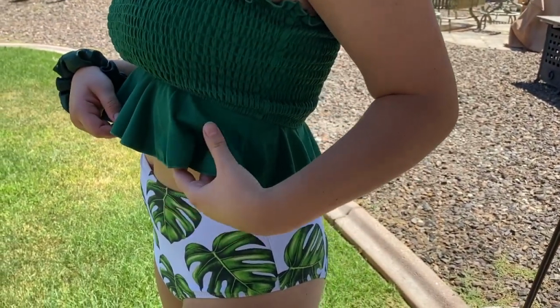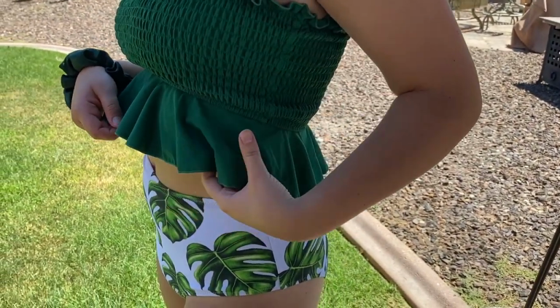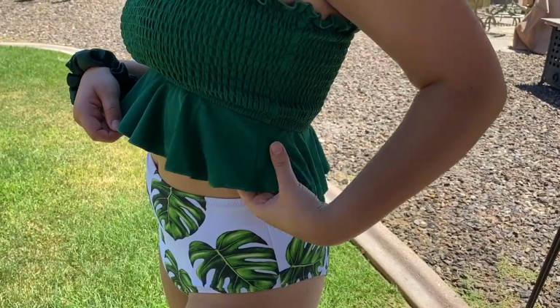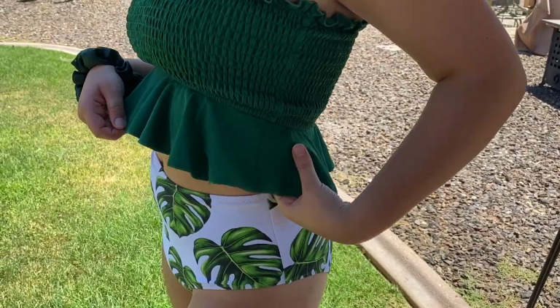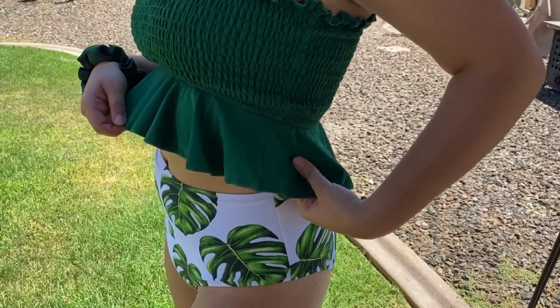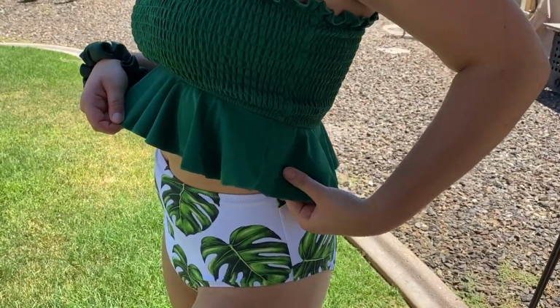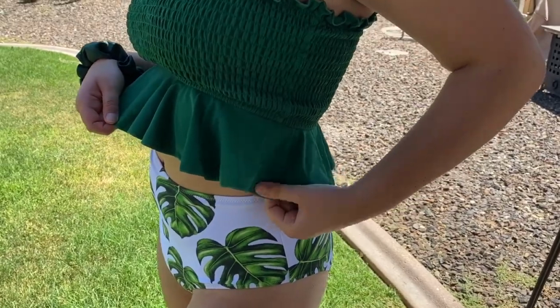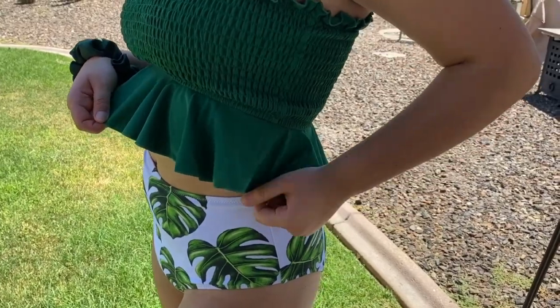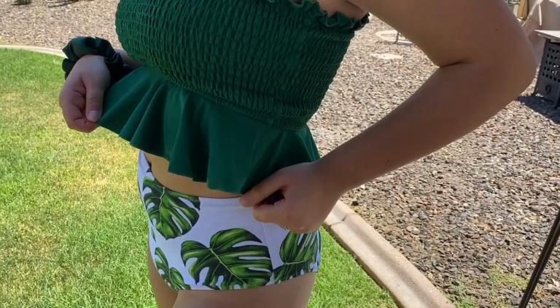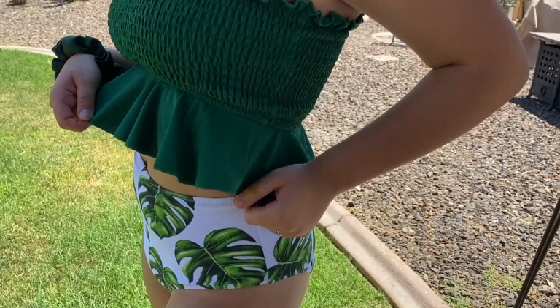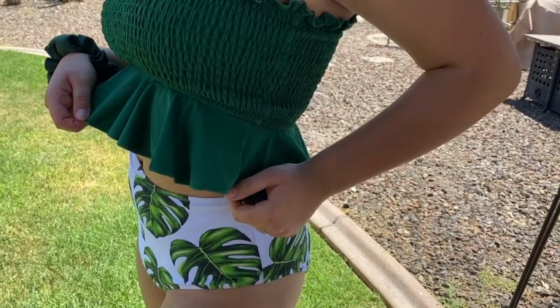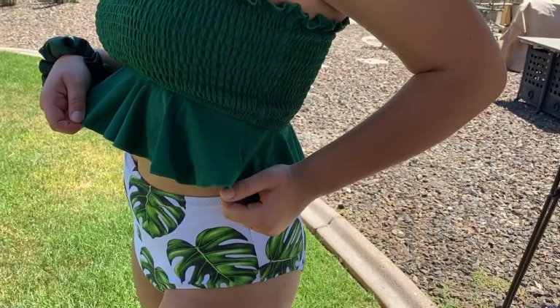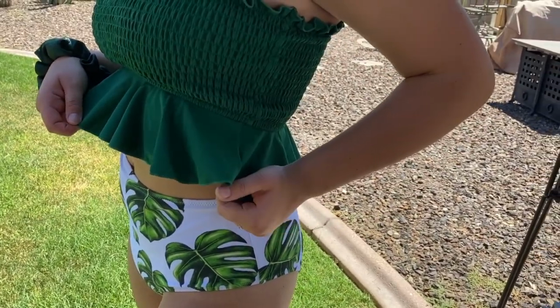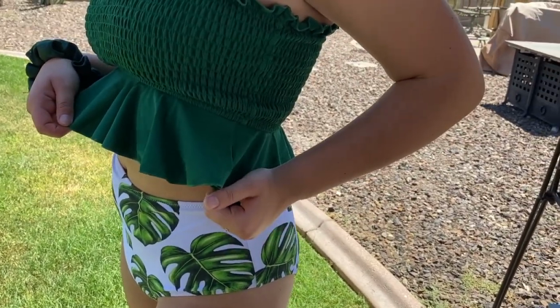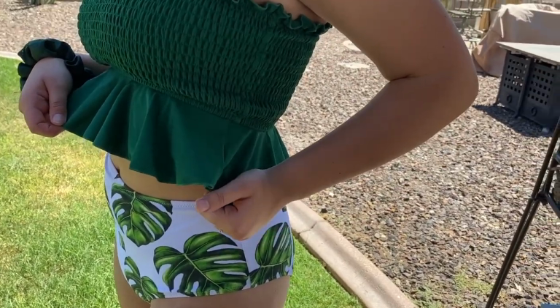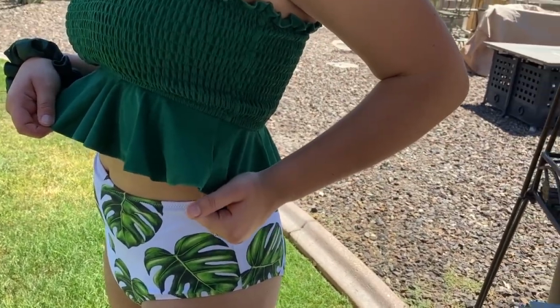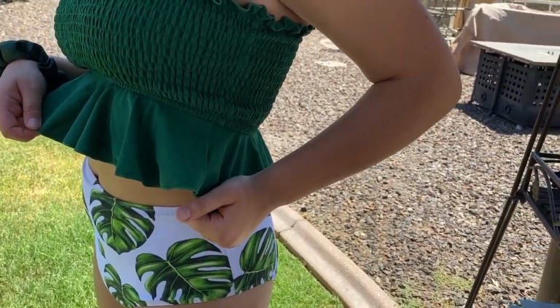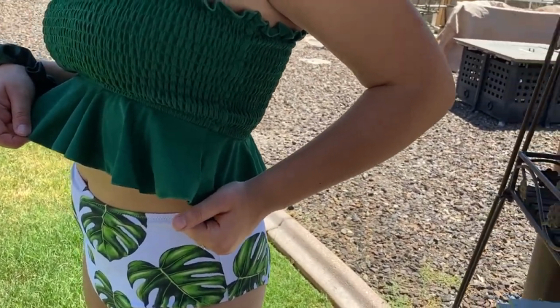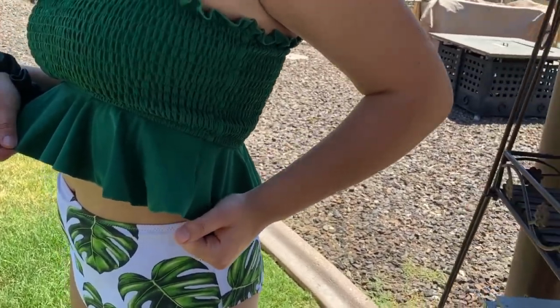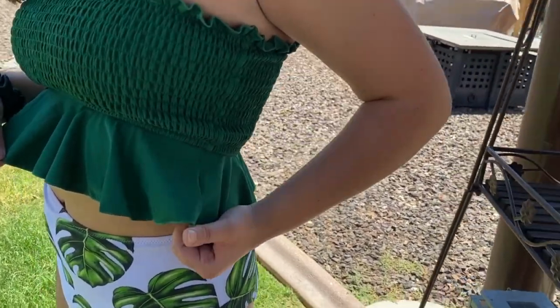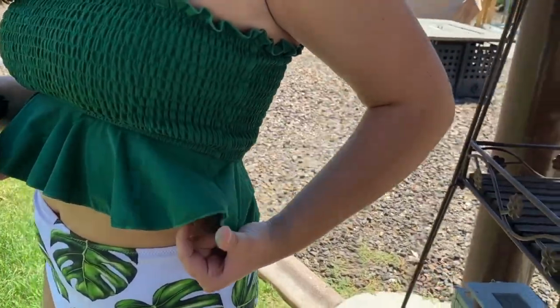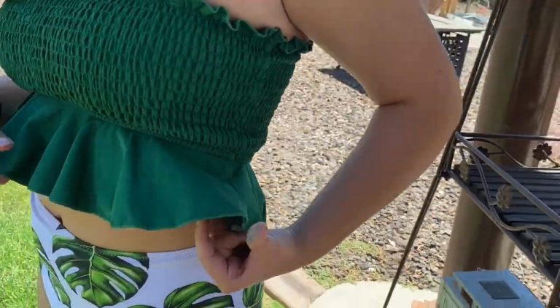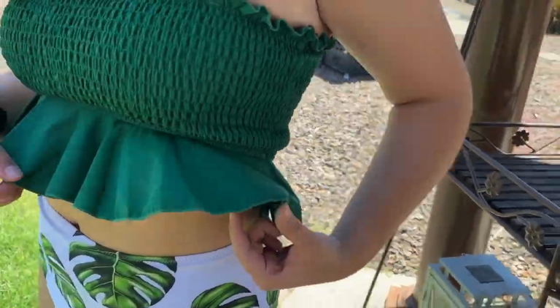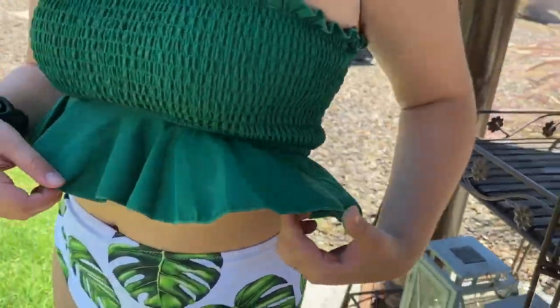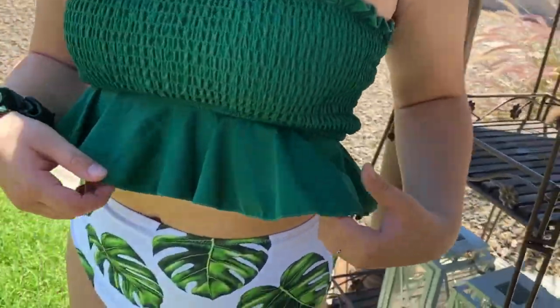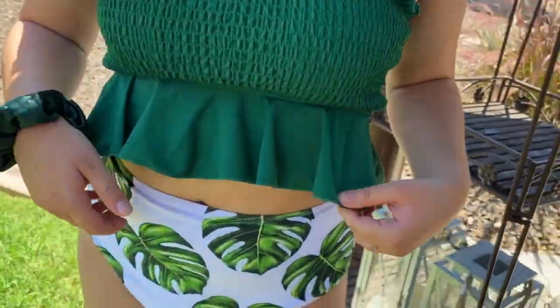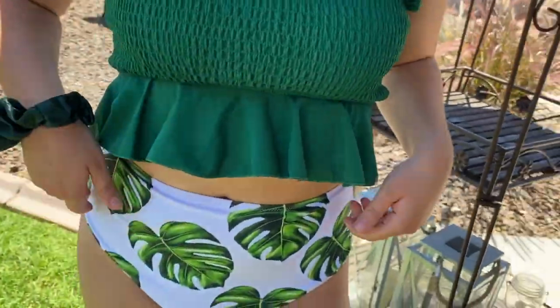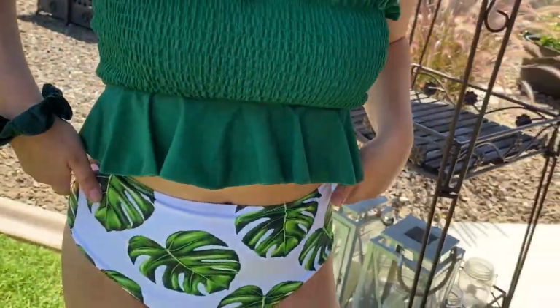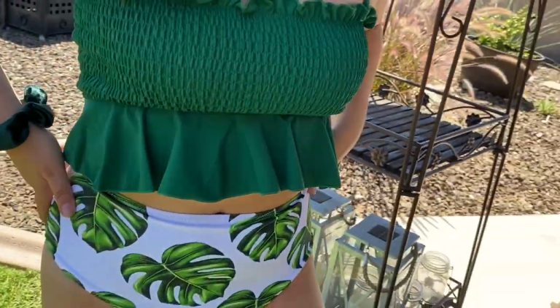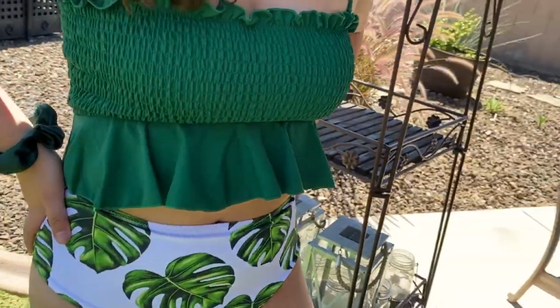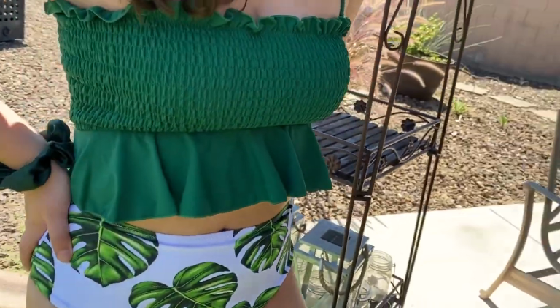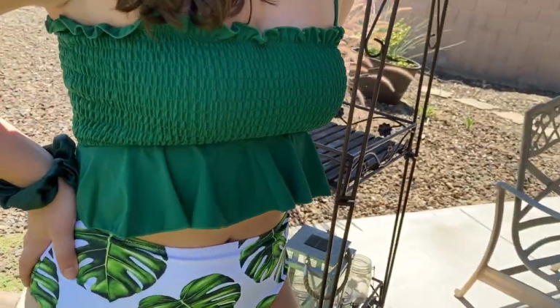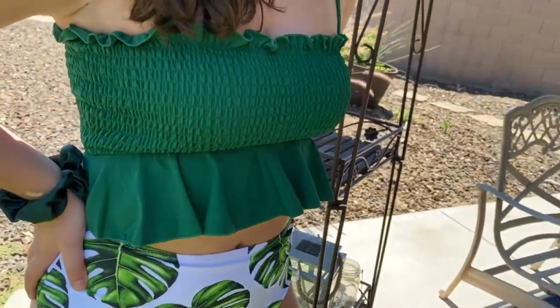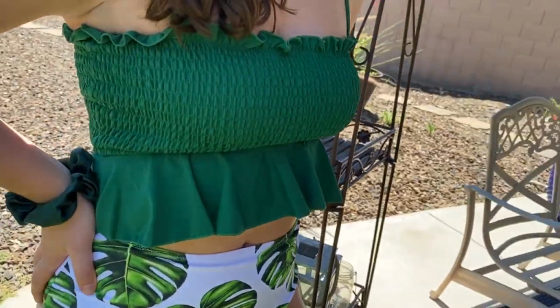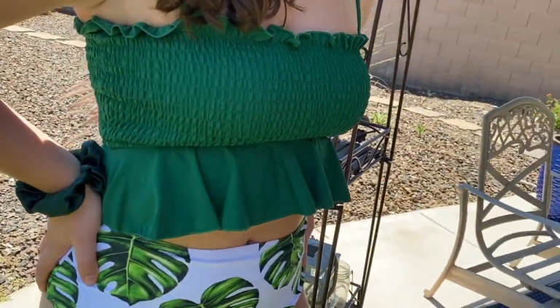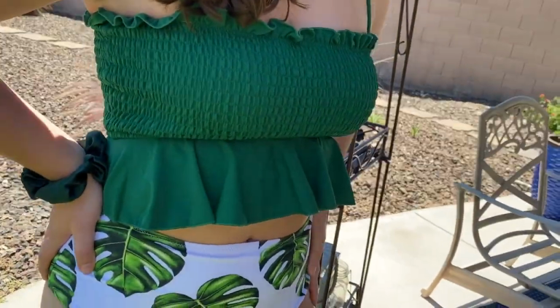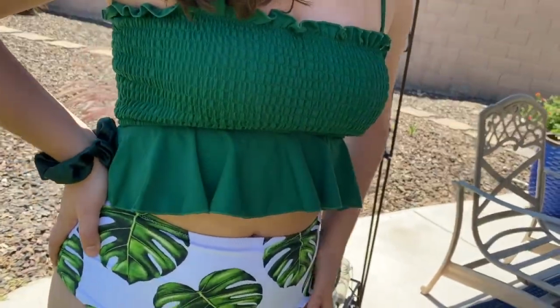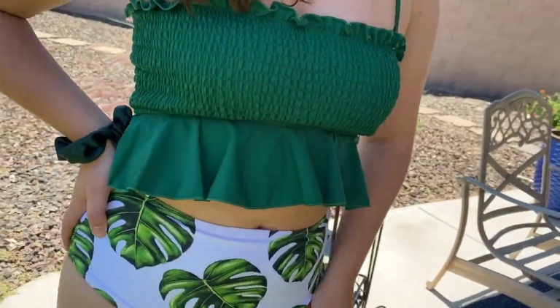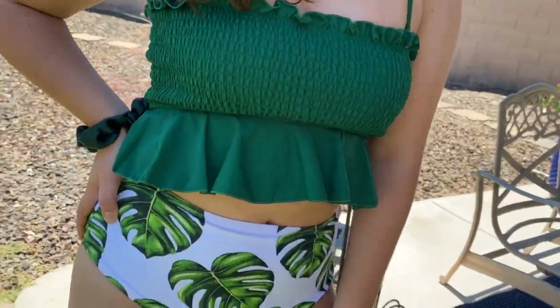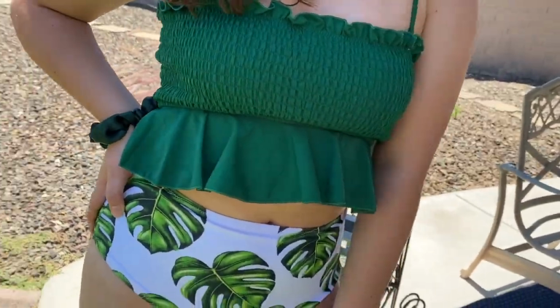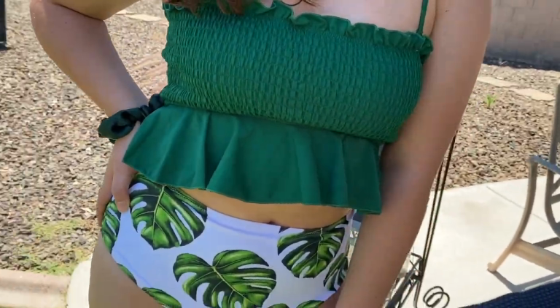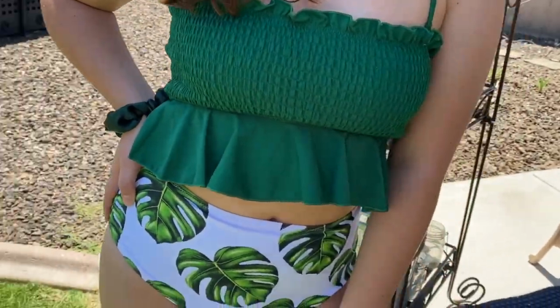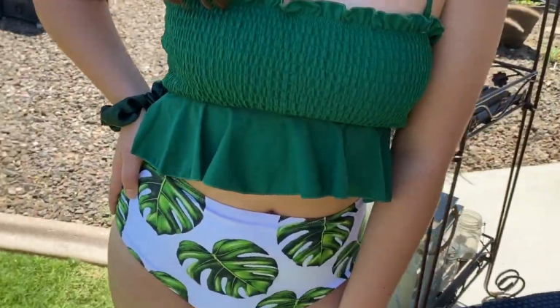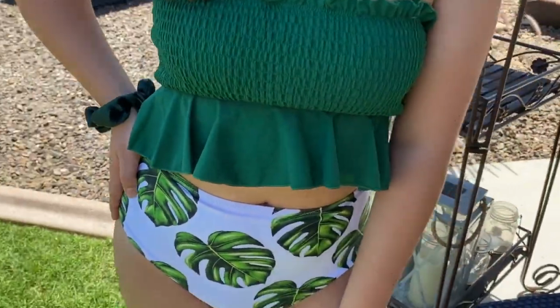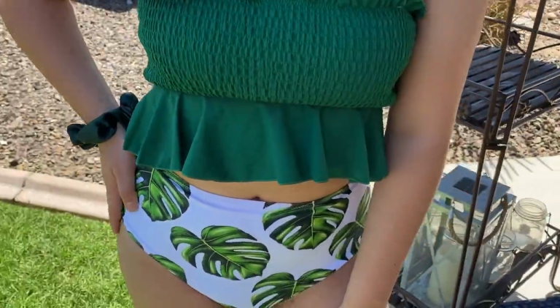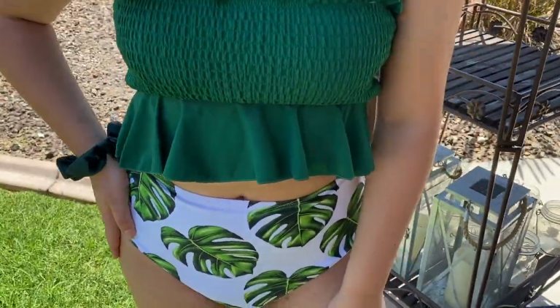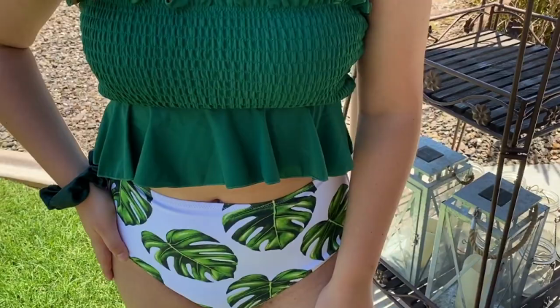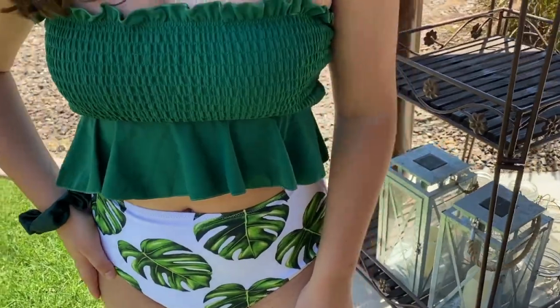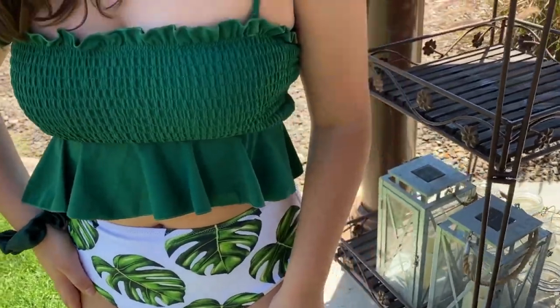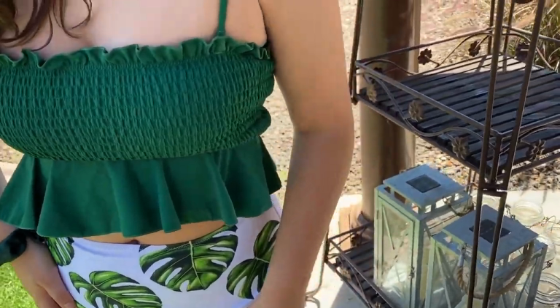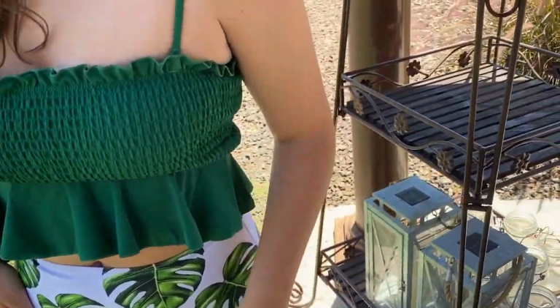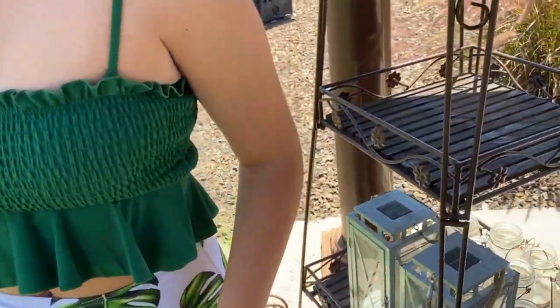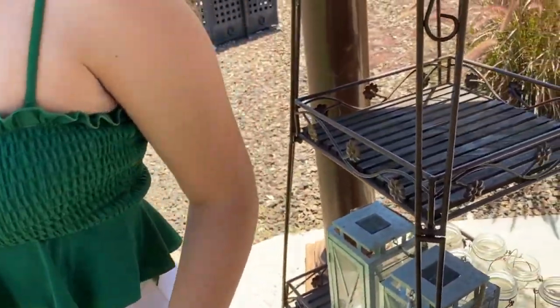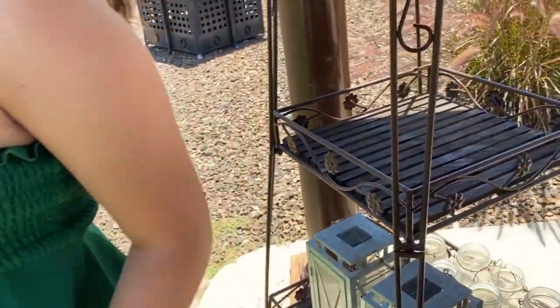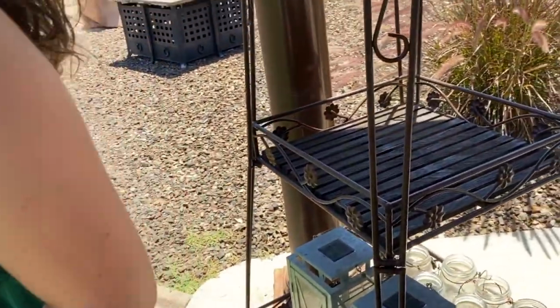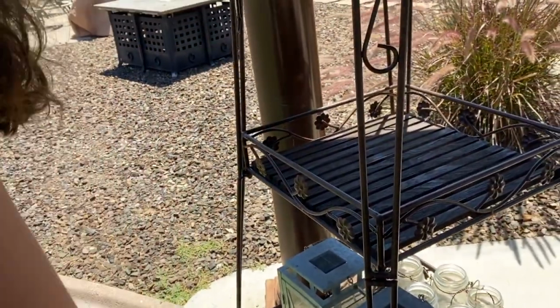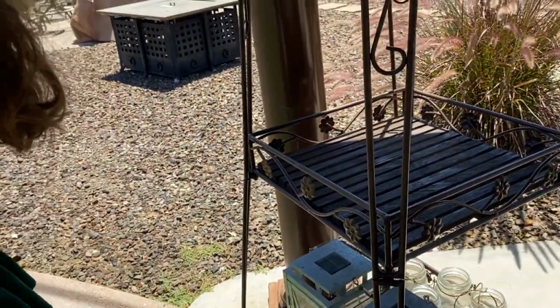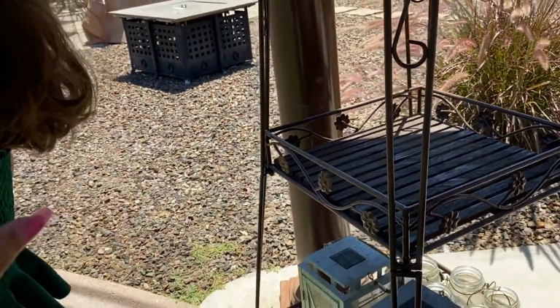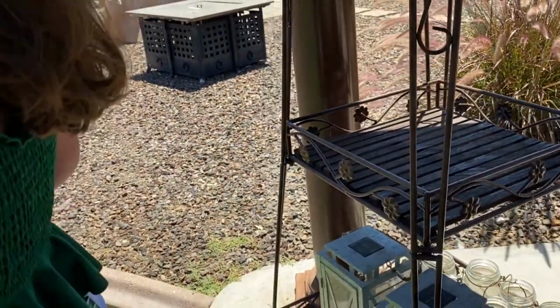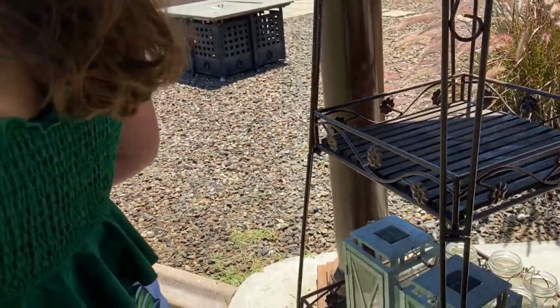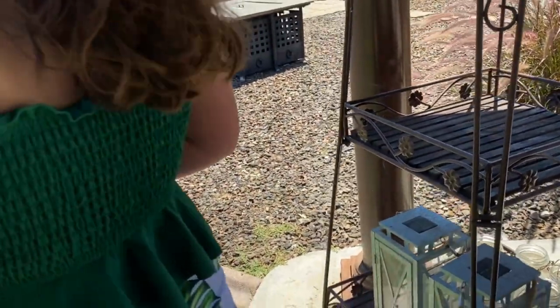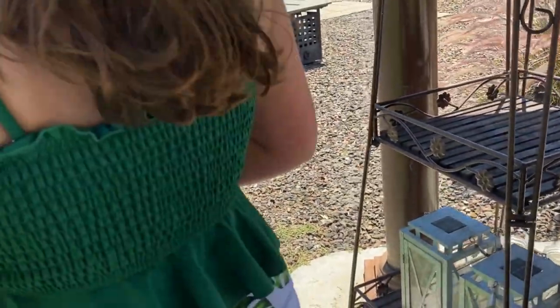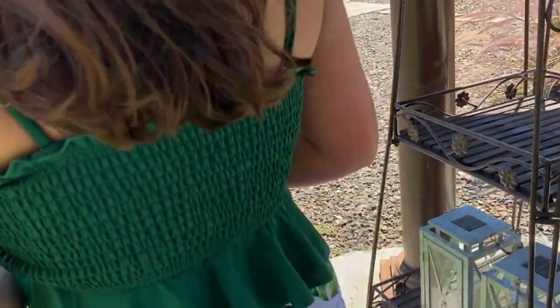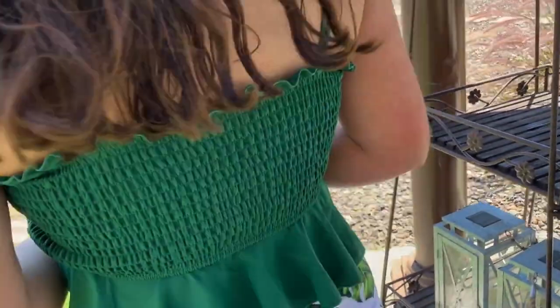It looks really cute too and you could also wear the top as a normal top. I have thought about doing it probably after quarantine.